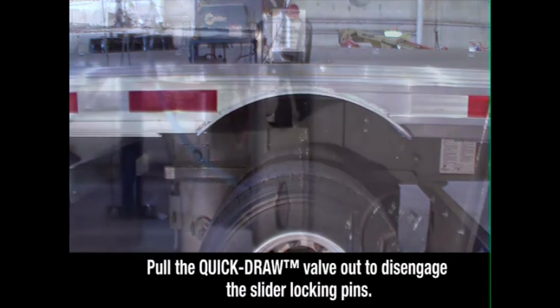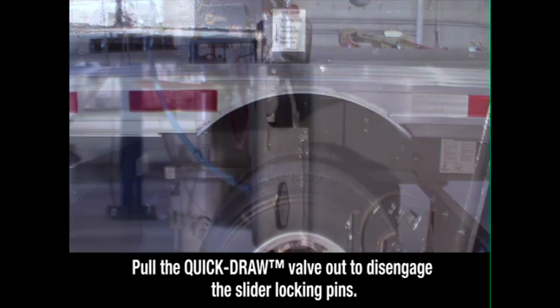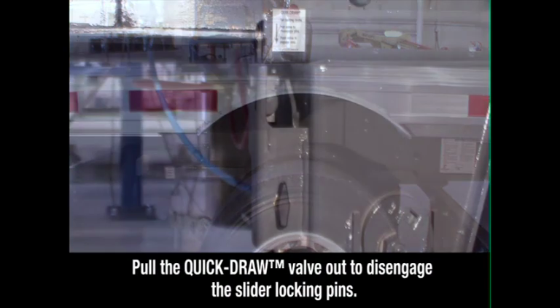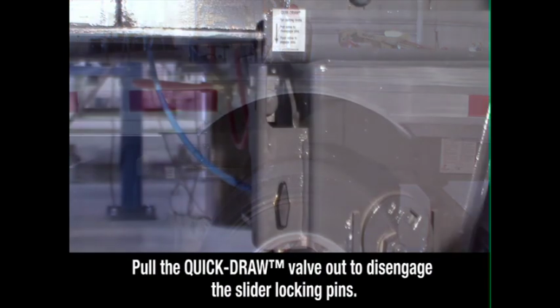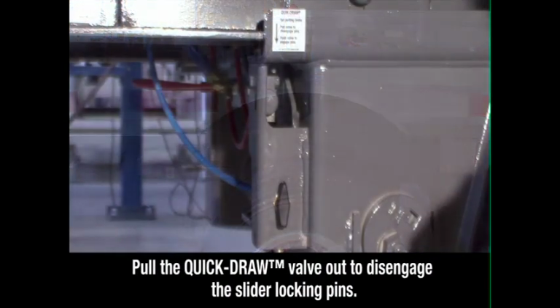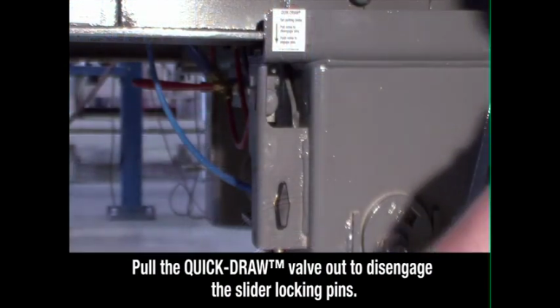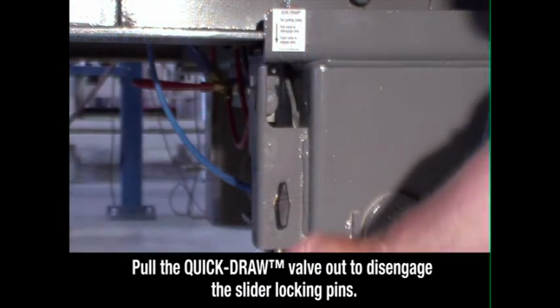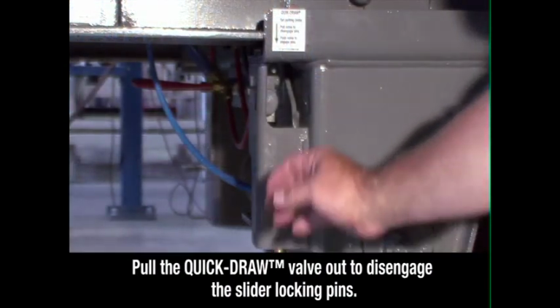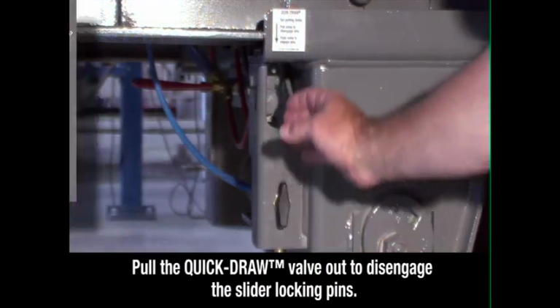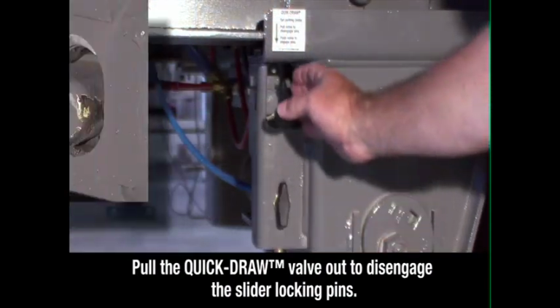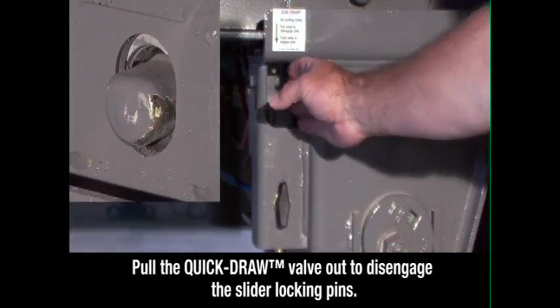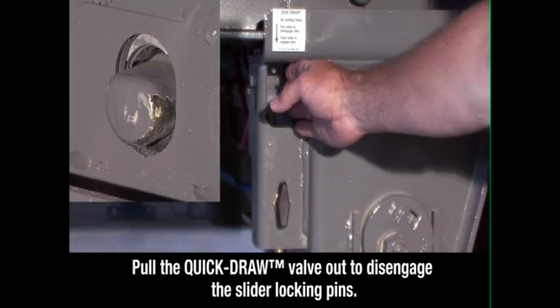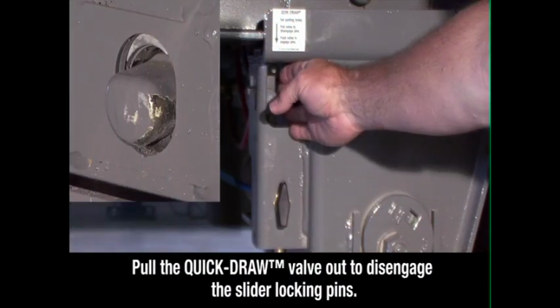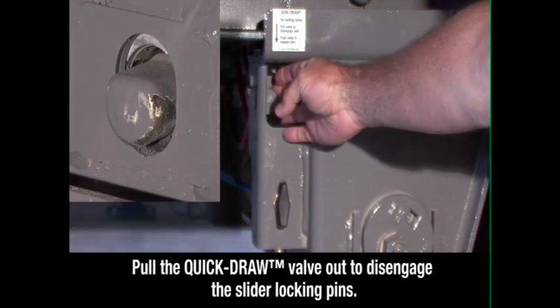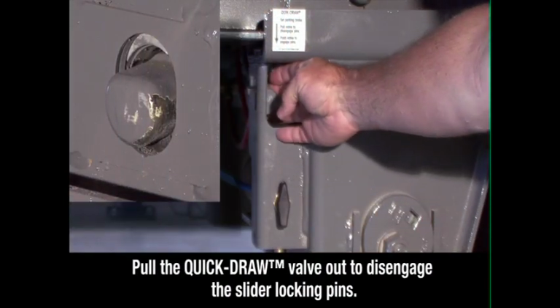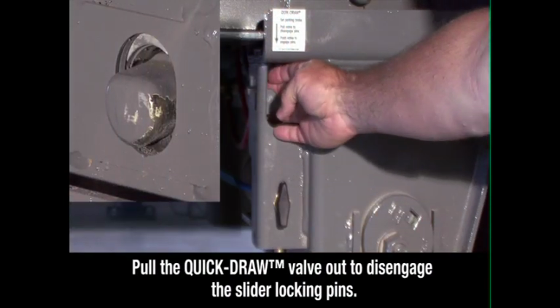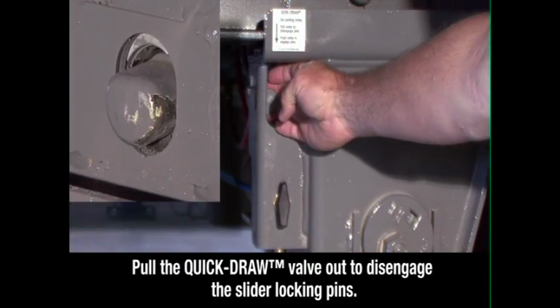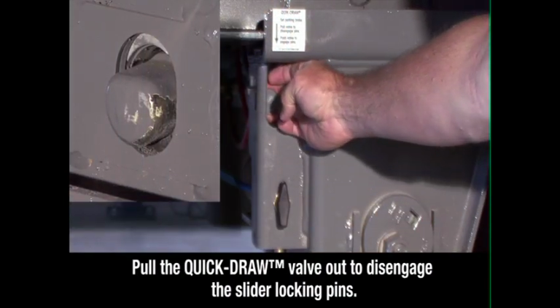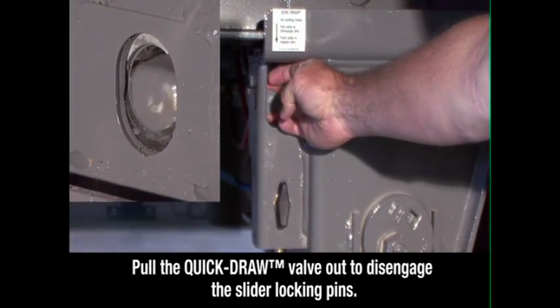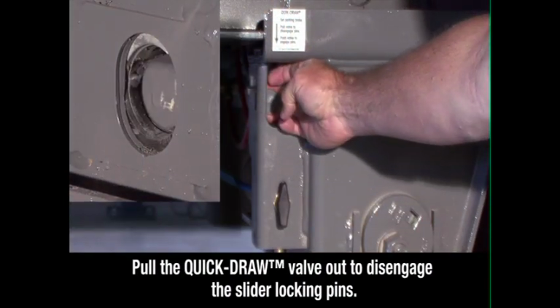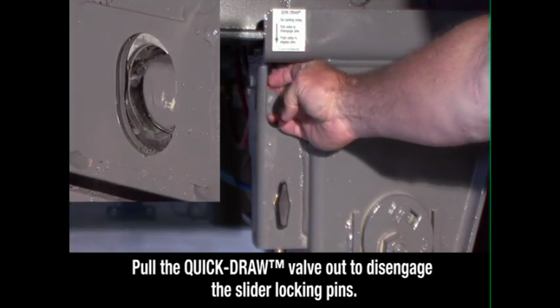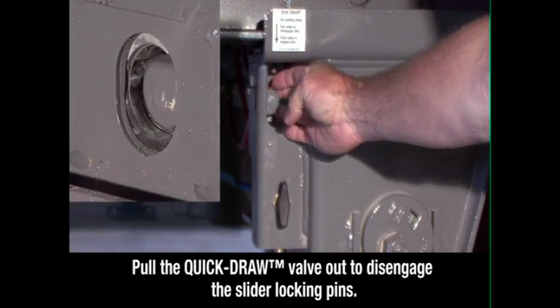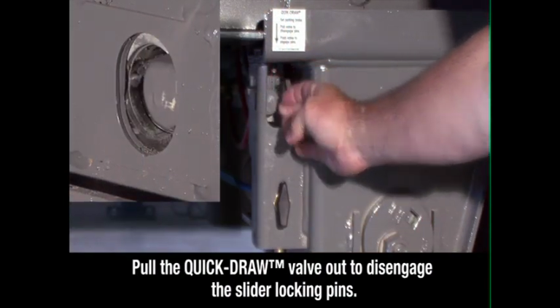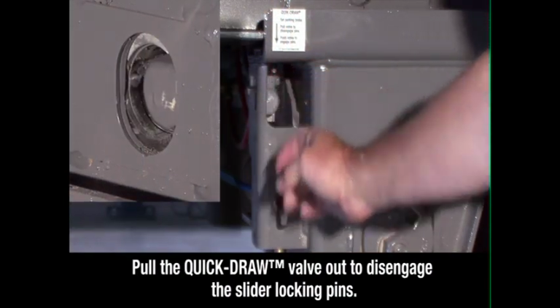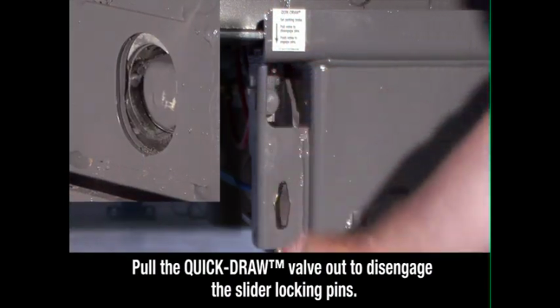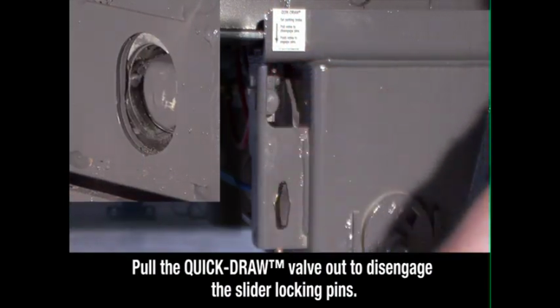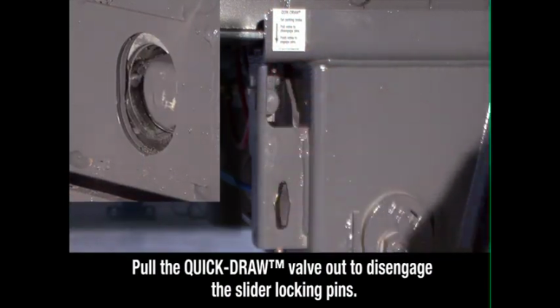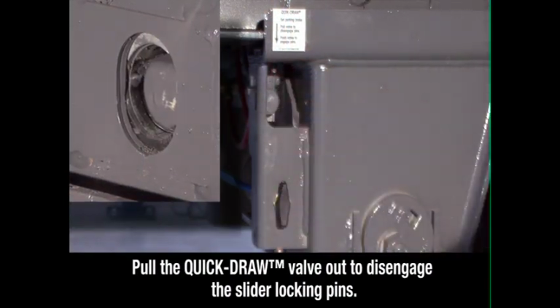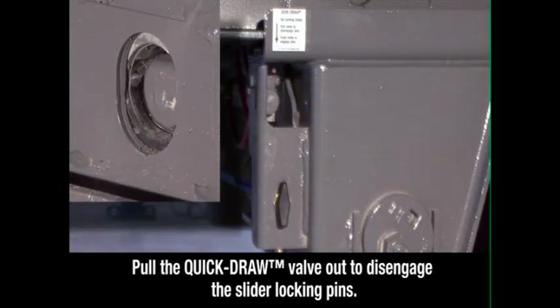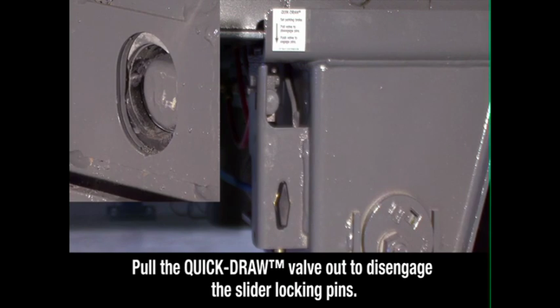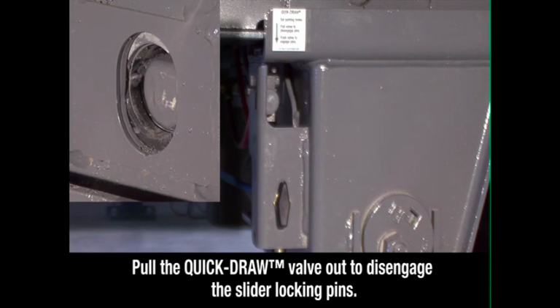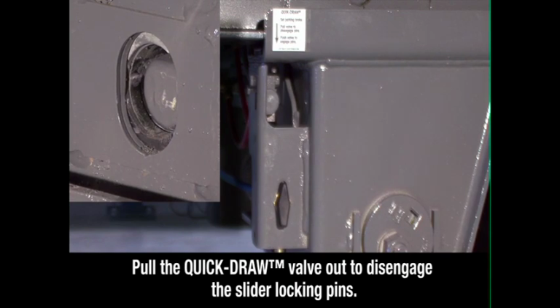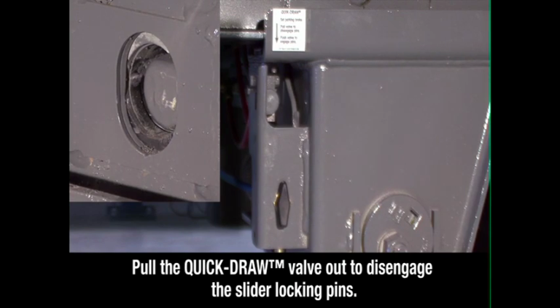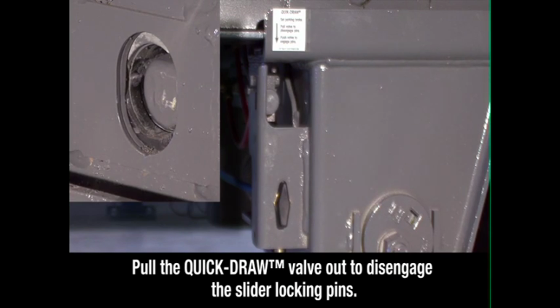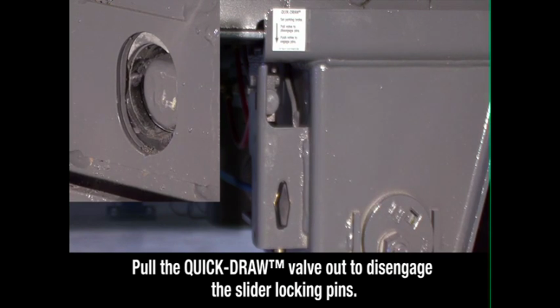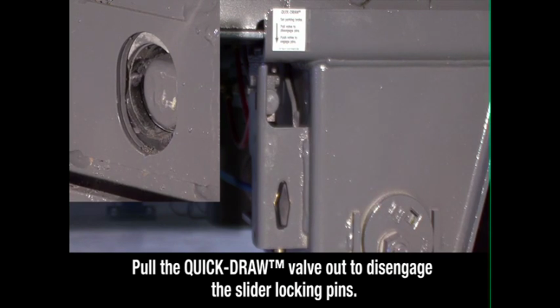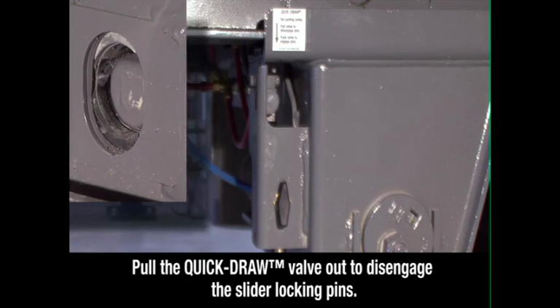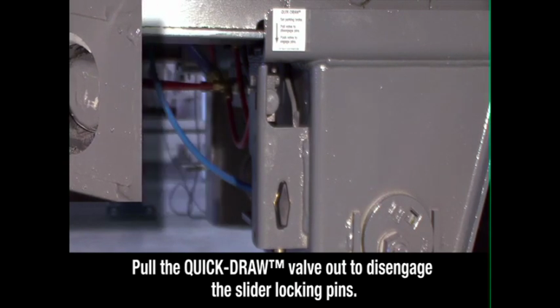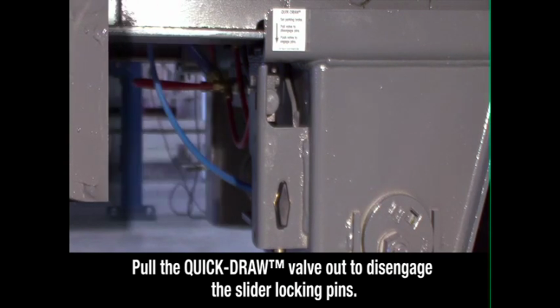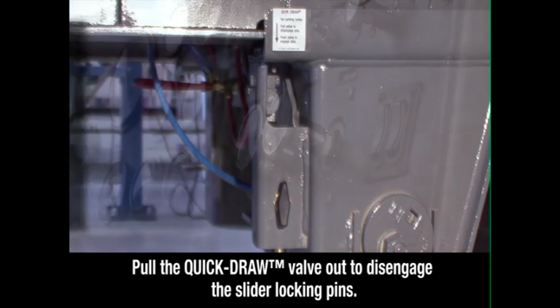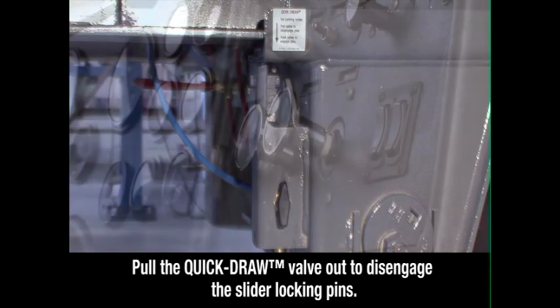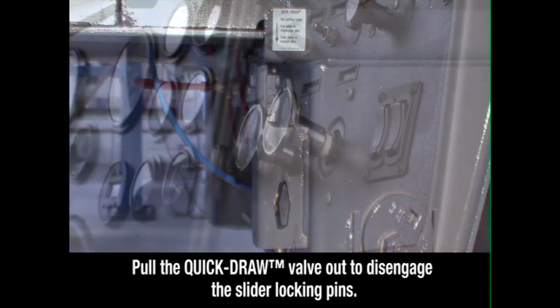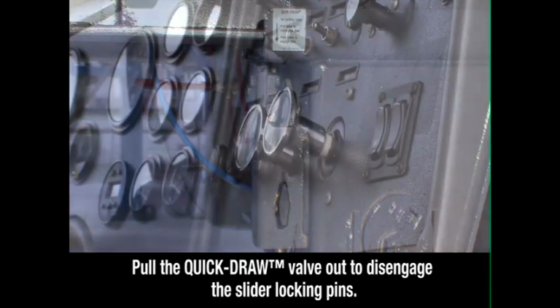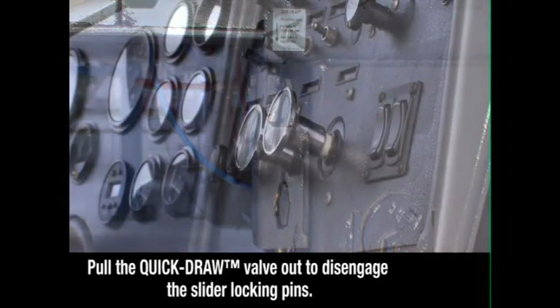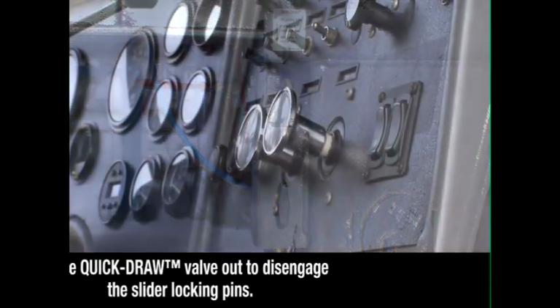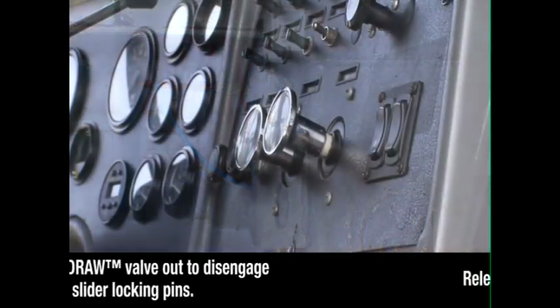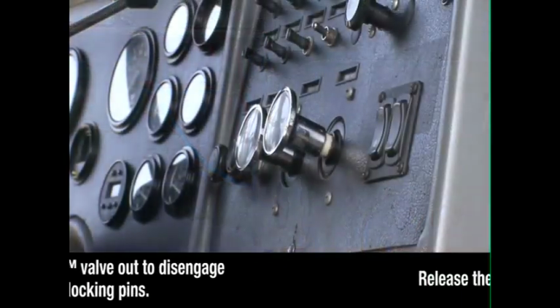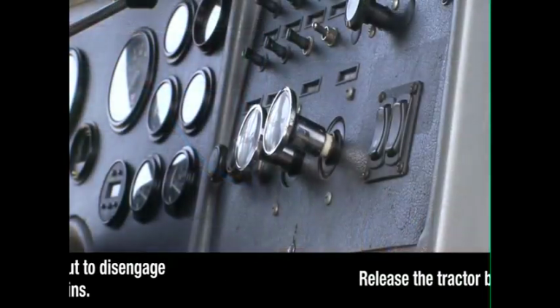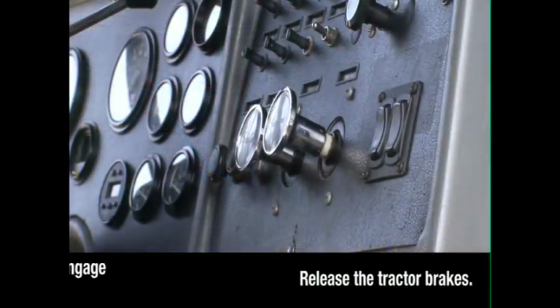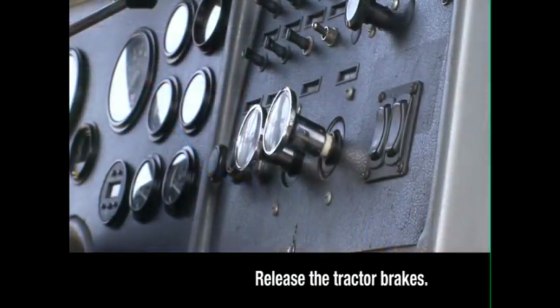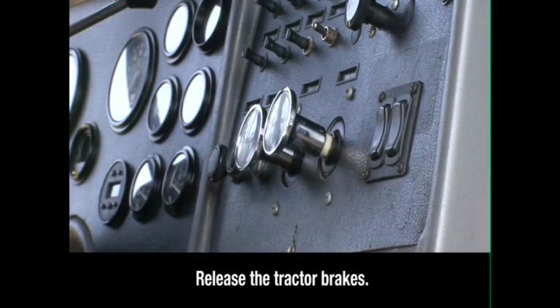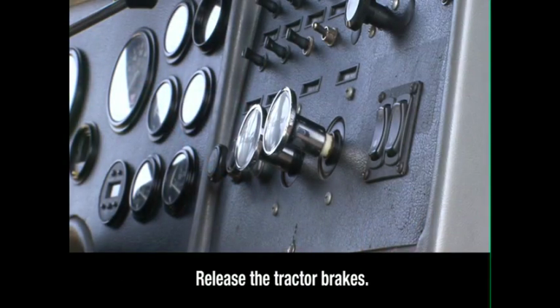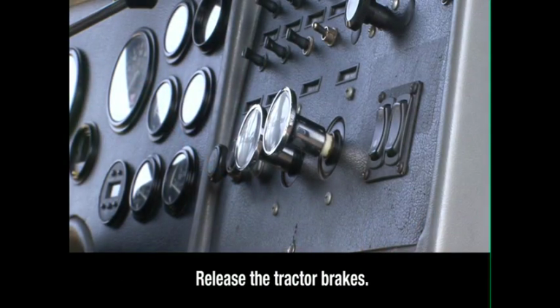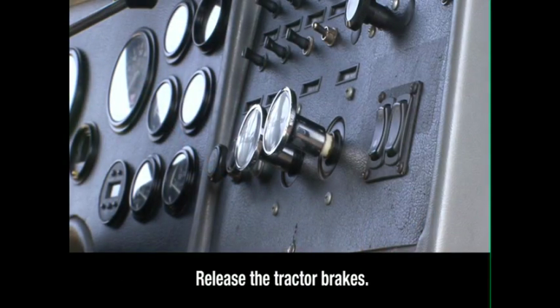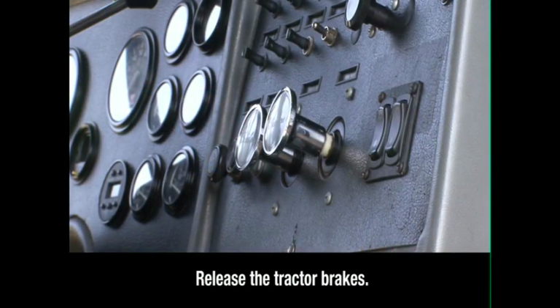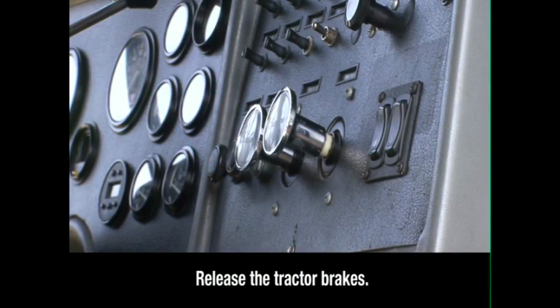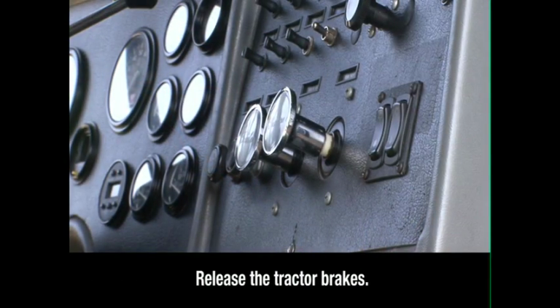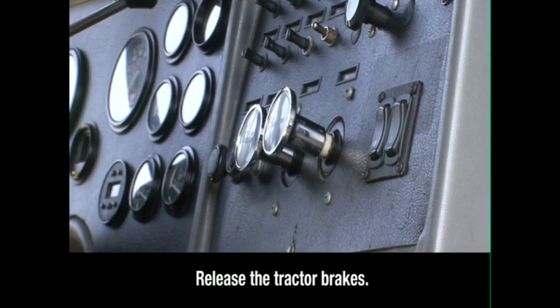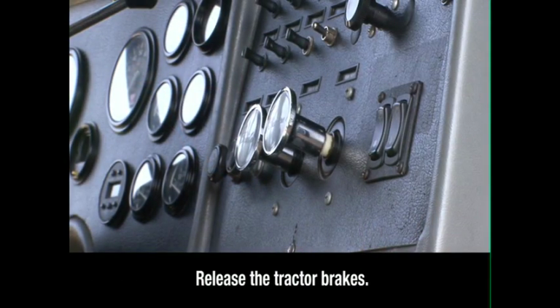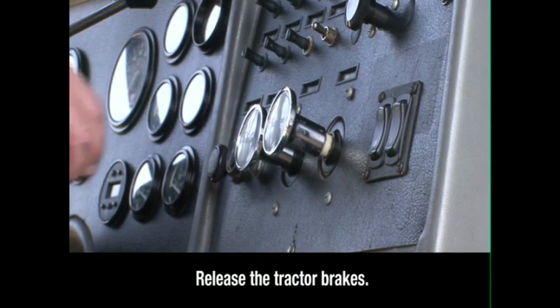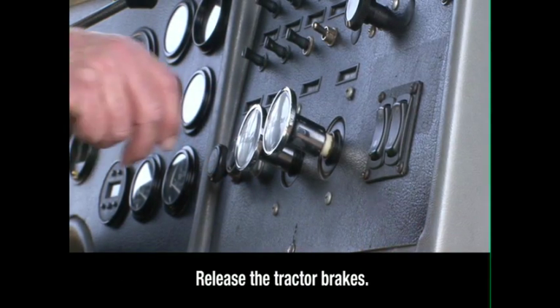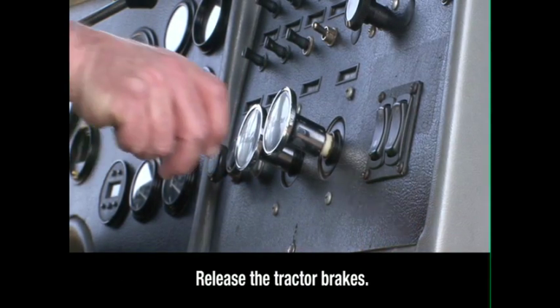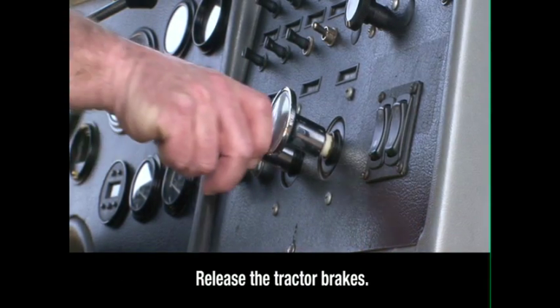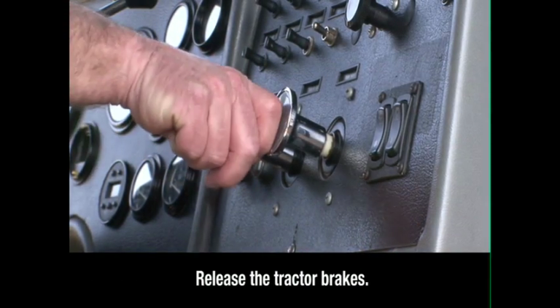Pull the quick draw valve out to disengage the slider locking pins. Return to the cab and release the tractor brakes.